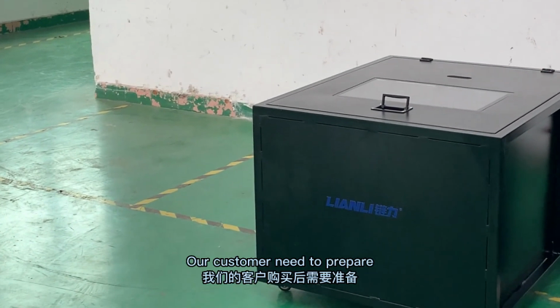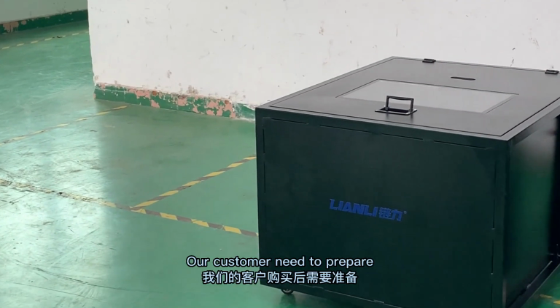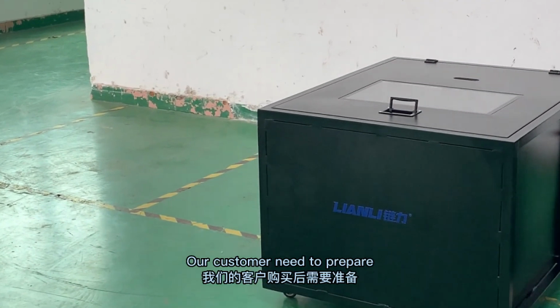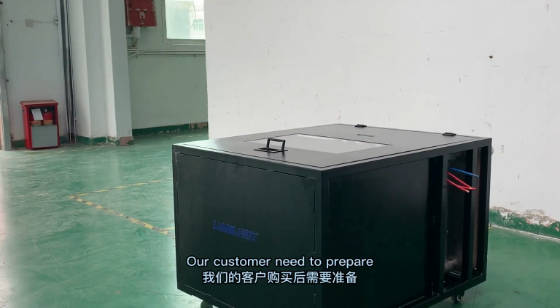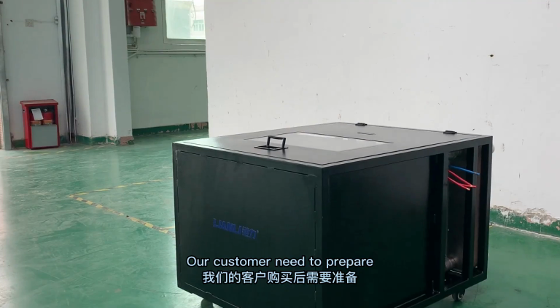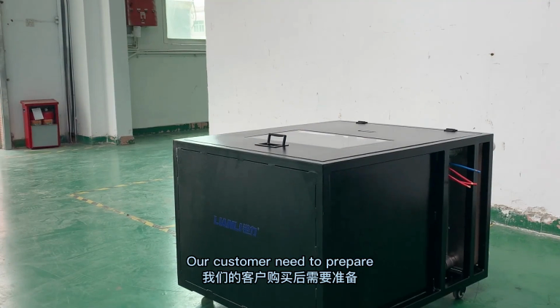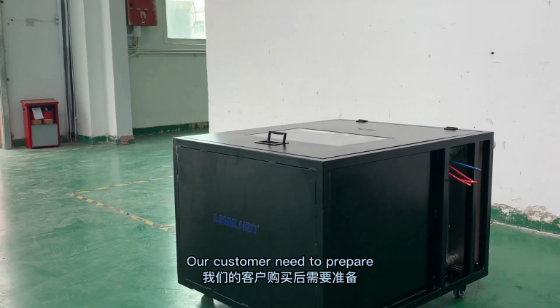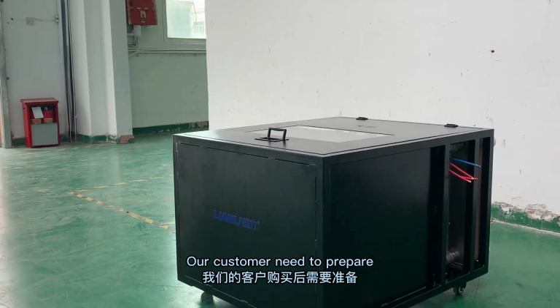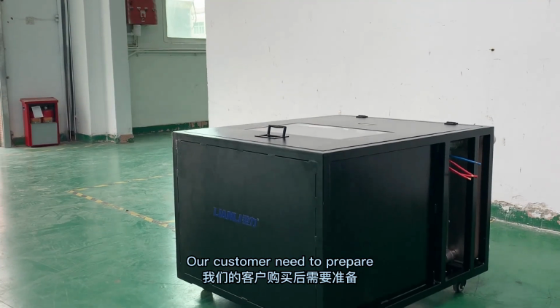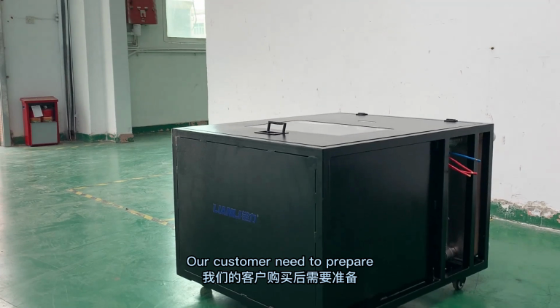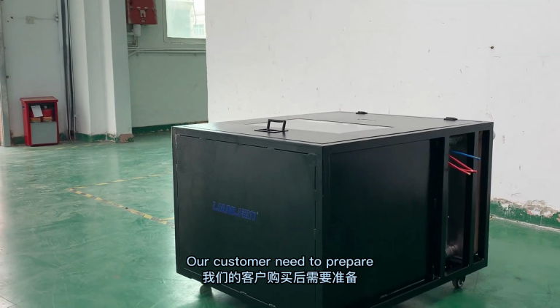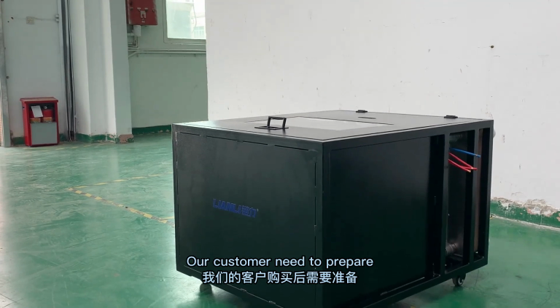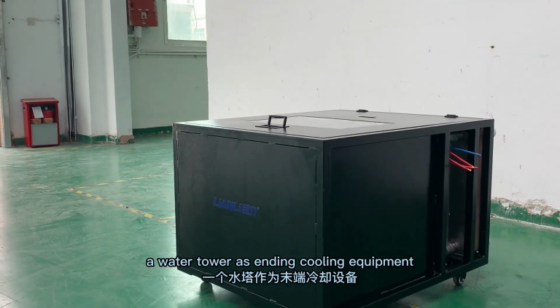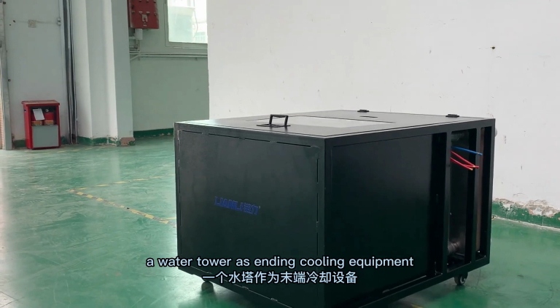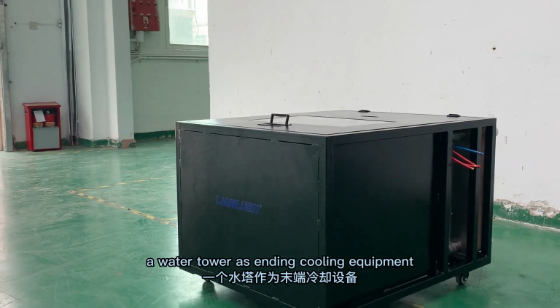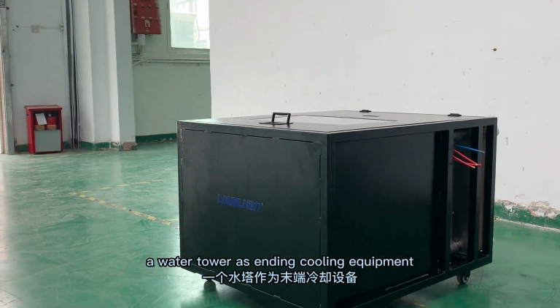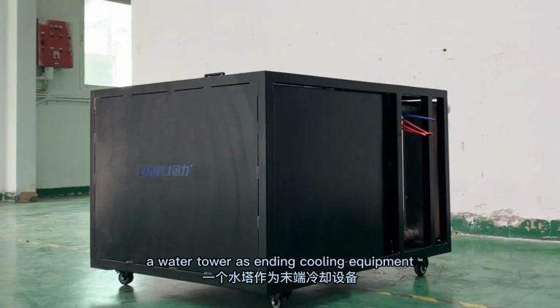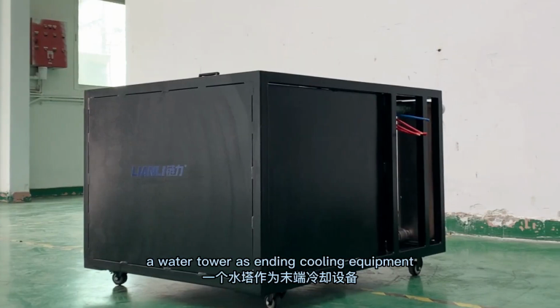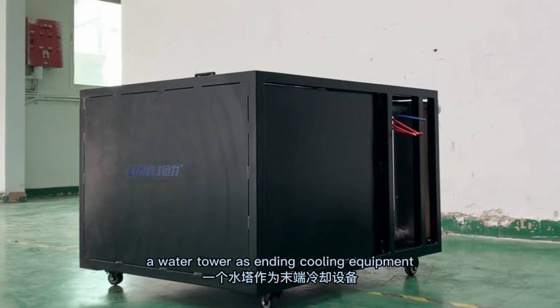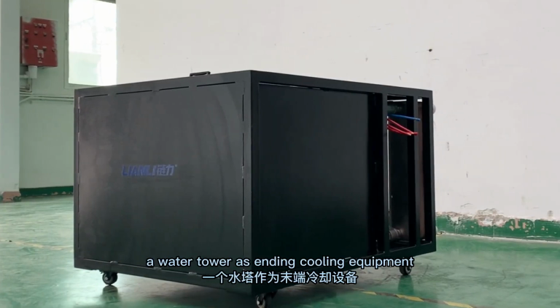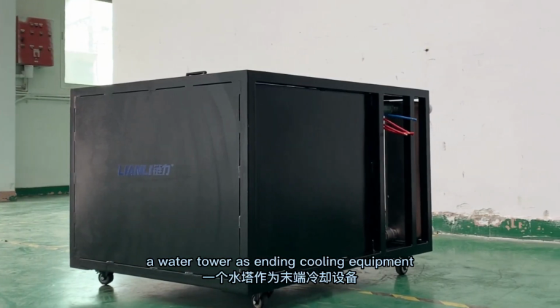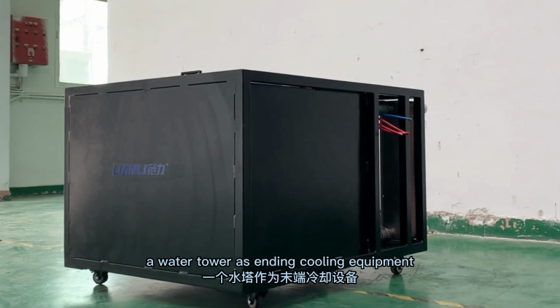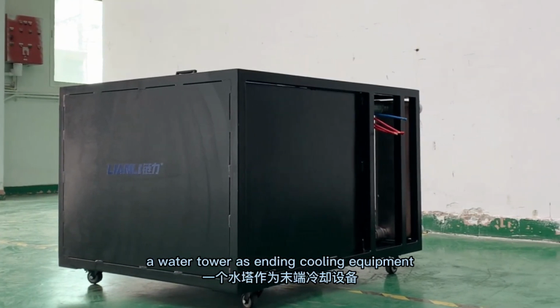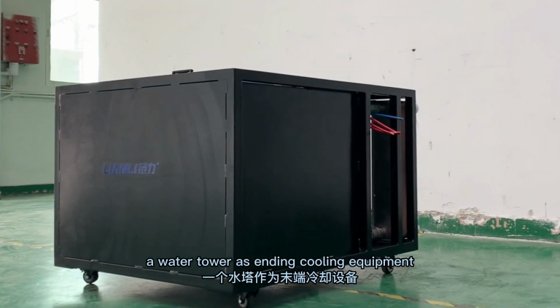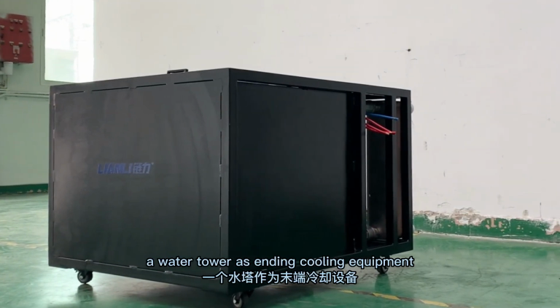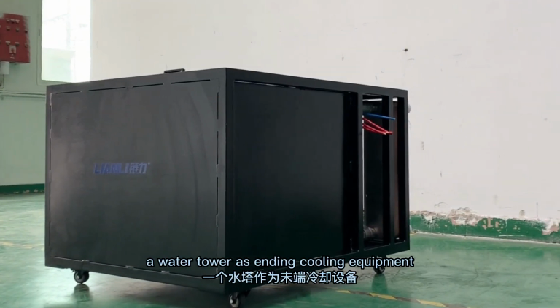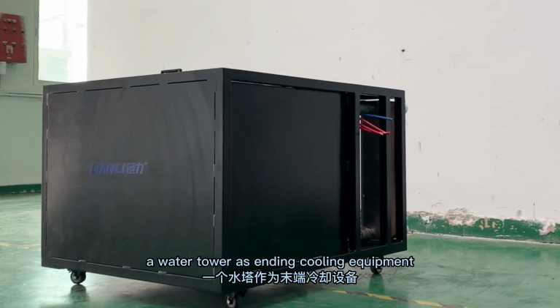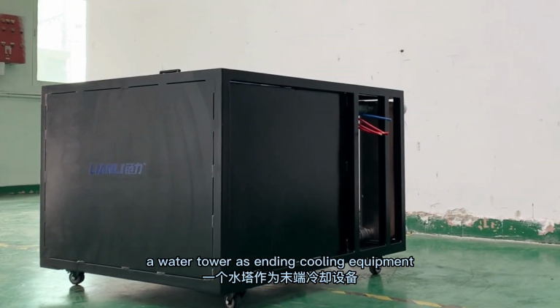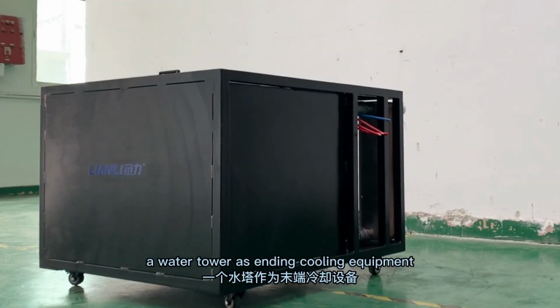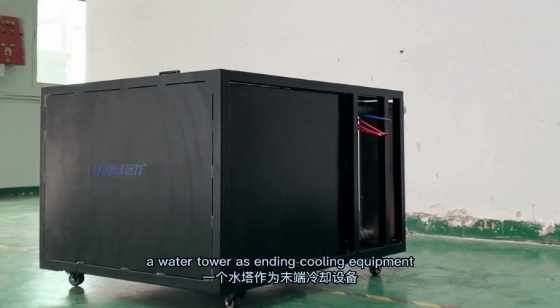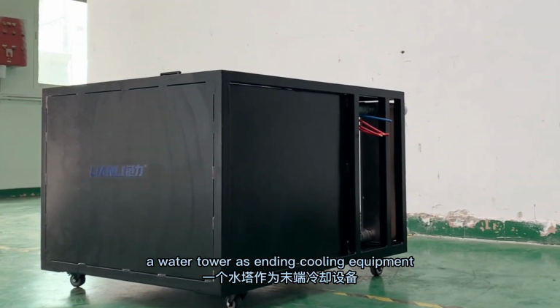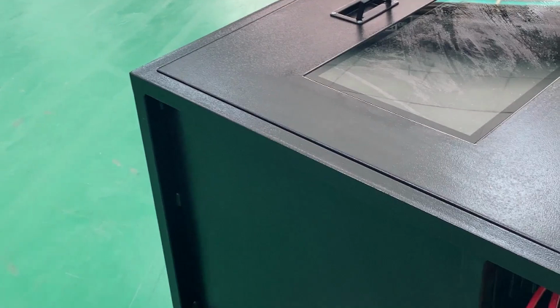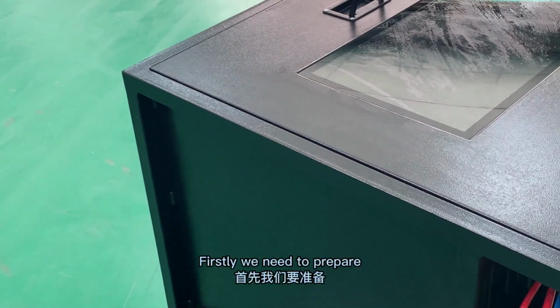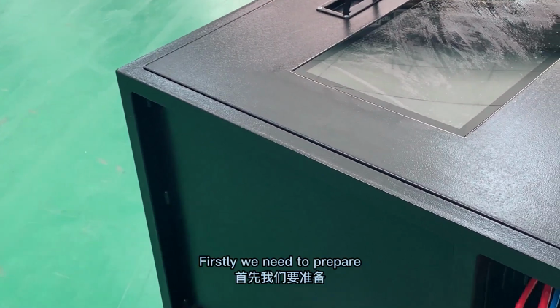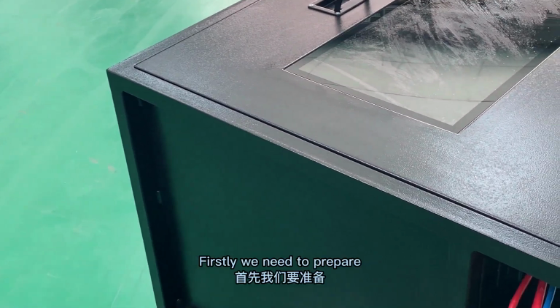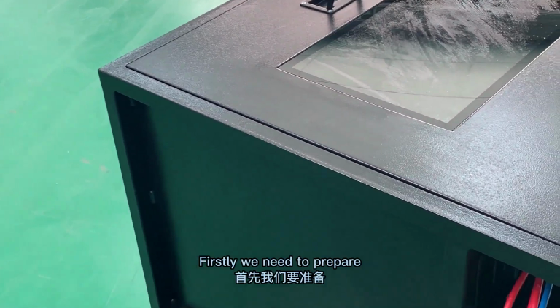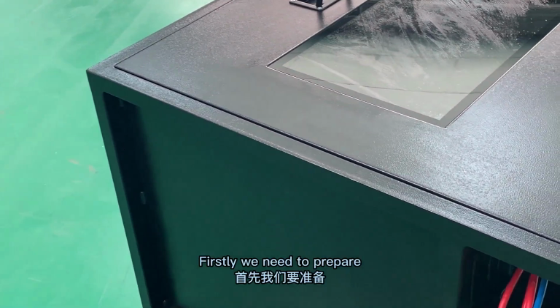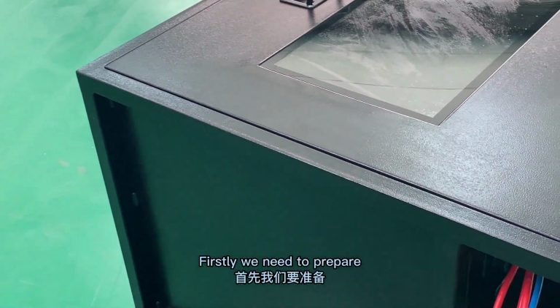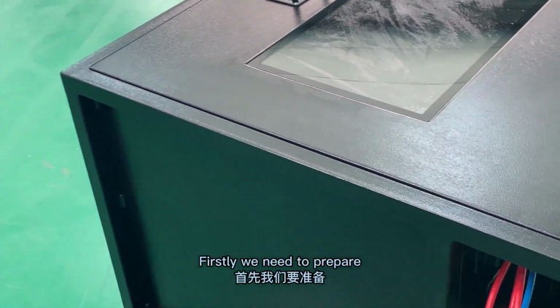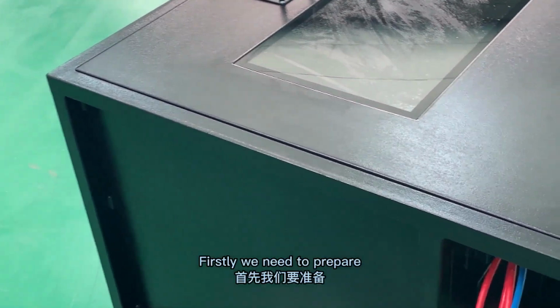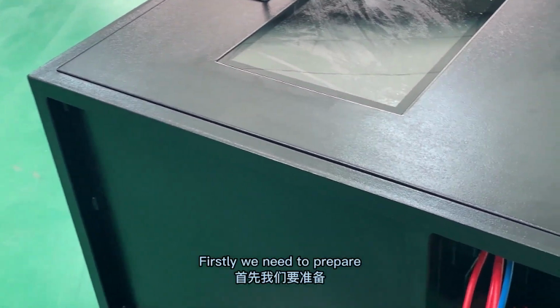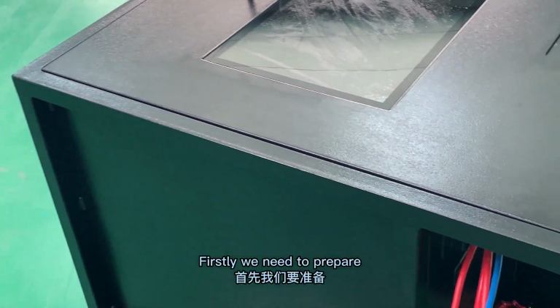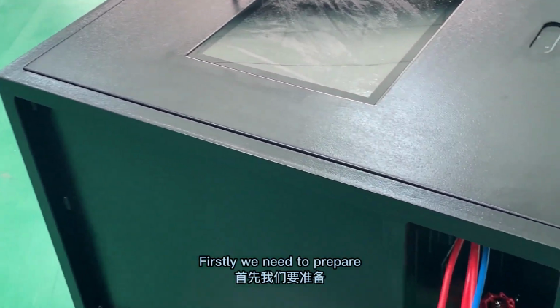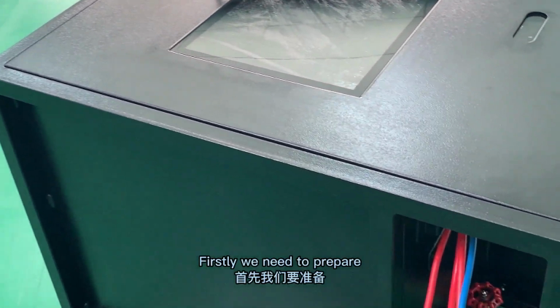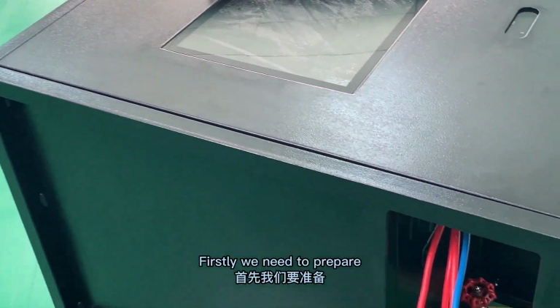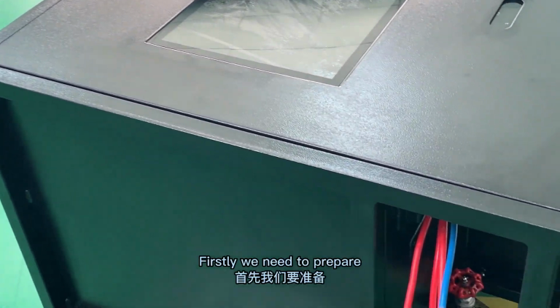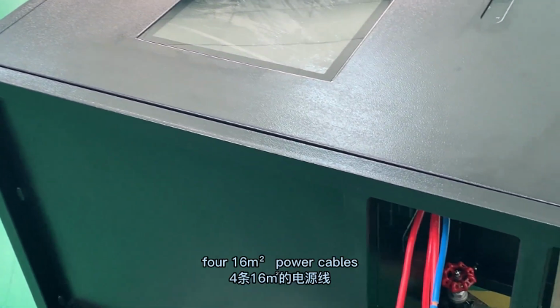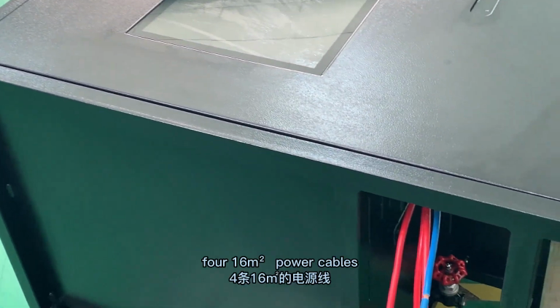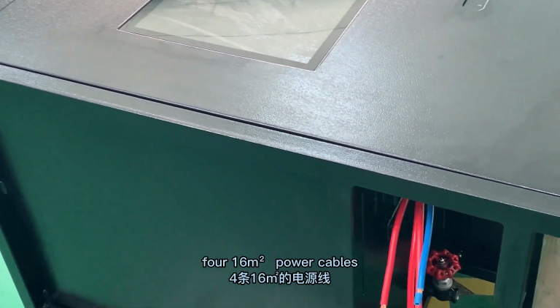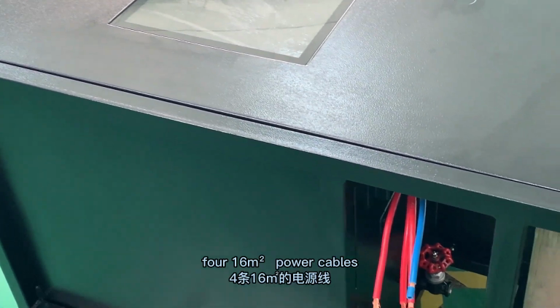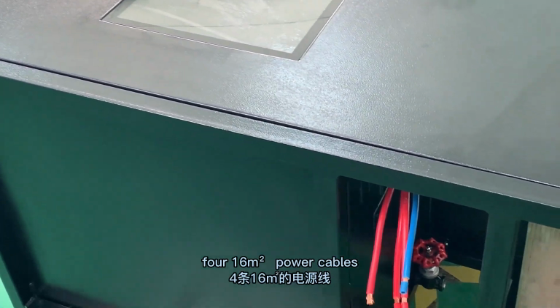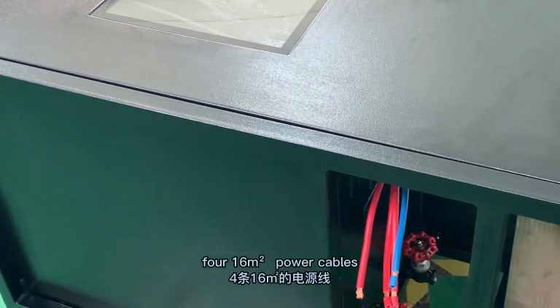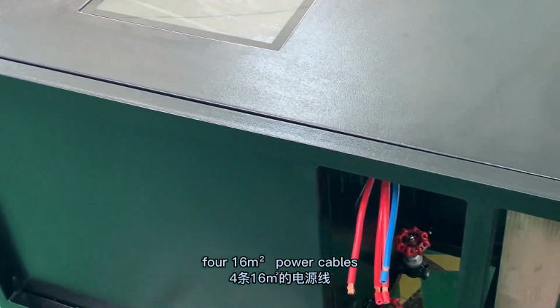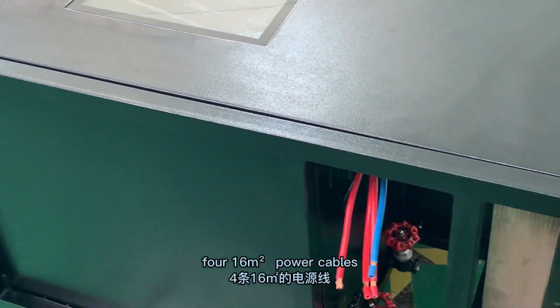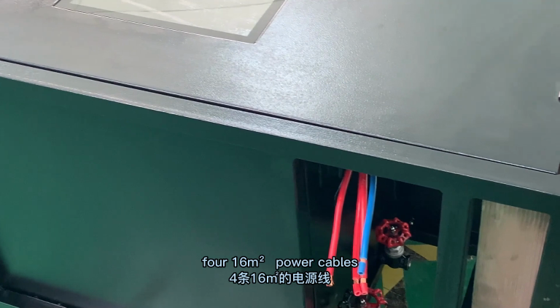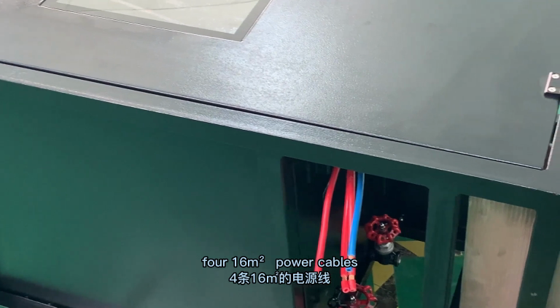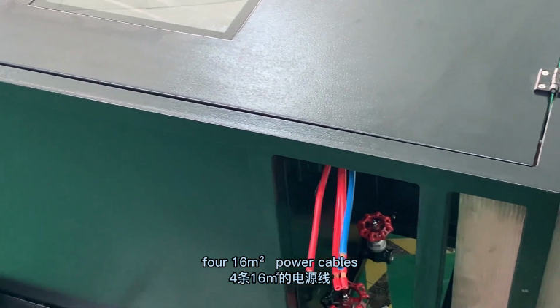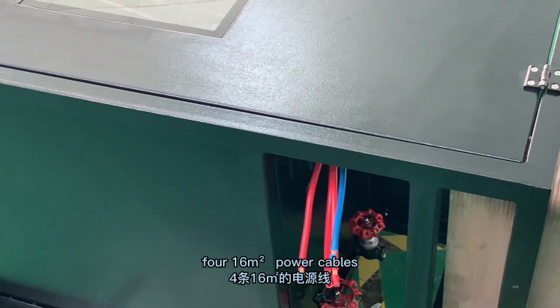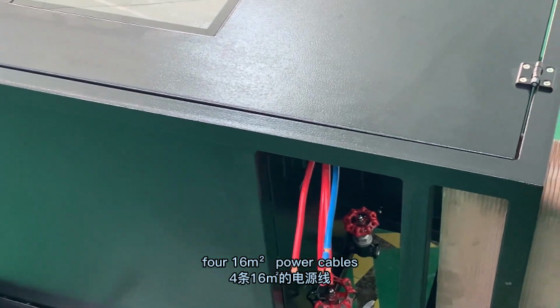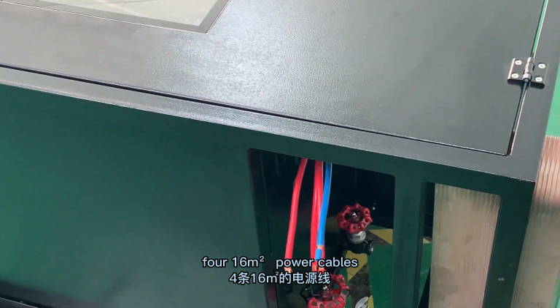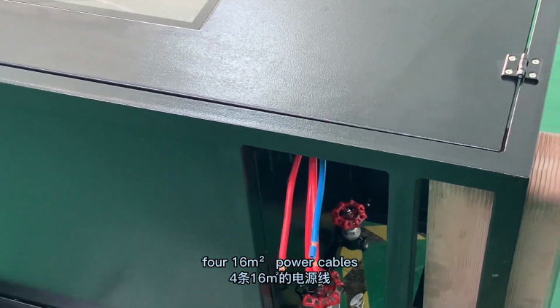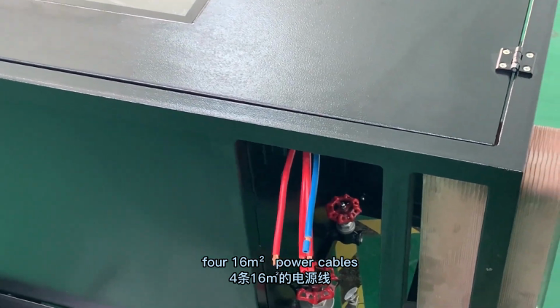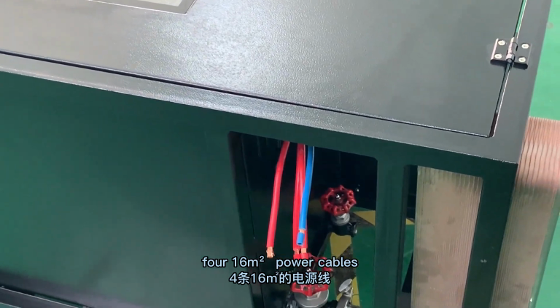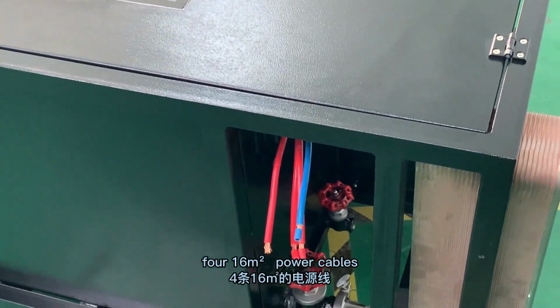Our customers need to prepare a water tower as cooling equipment. Firstly, we need to prepare four 60 square meter power cables.